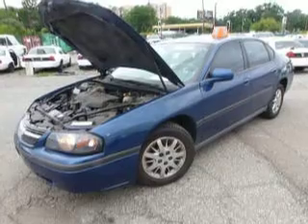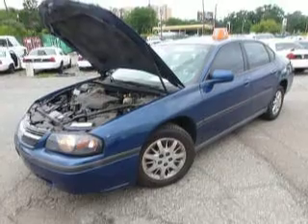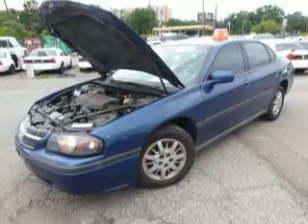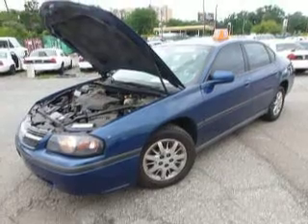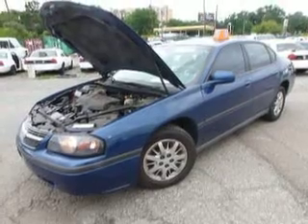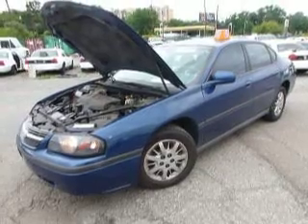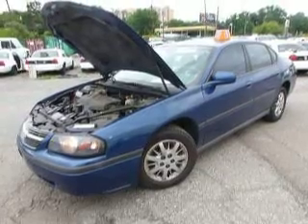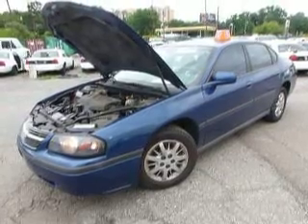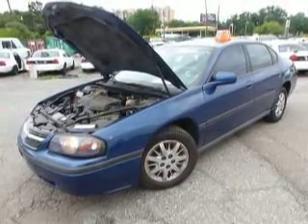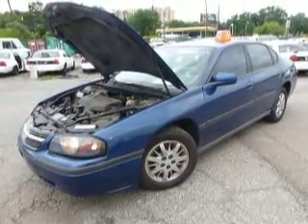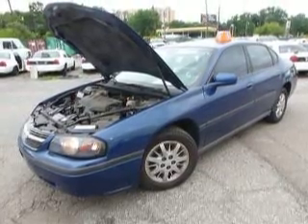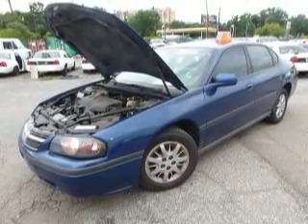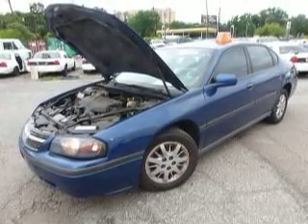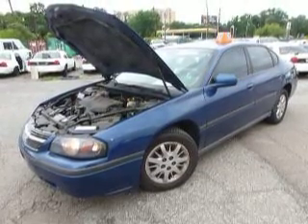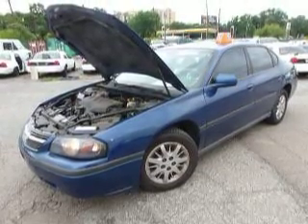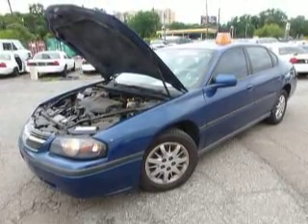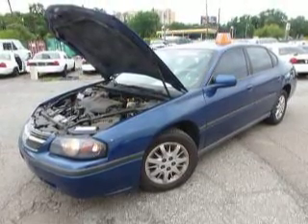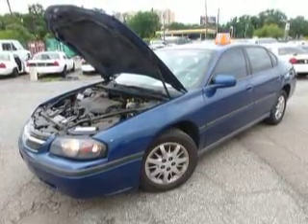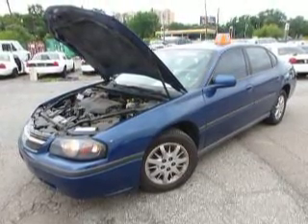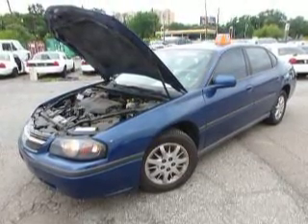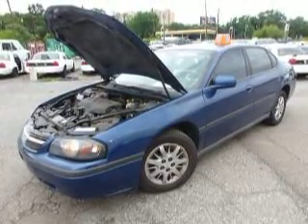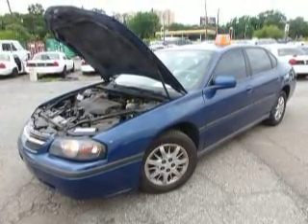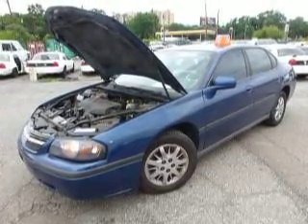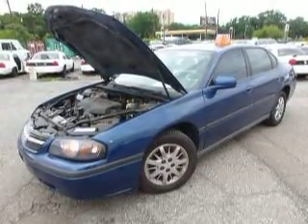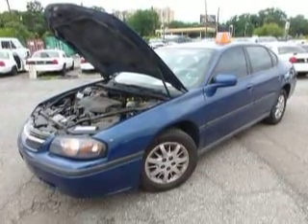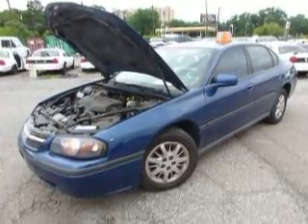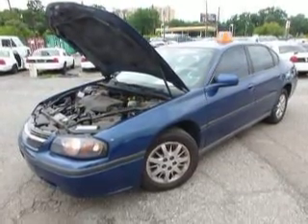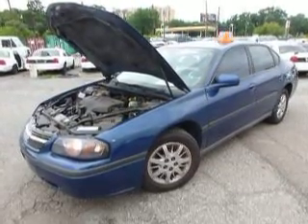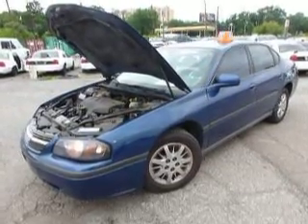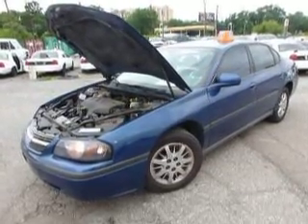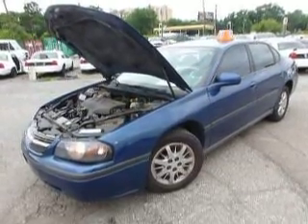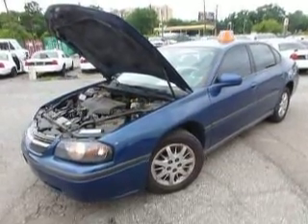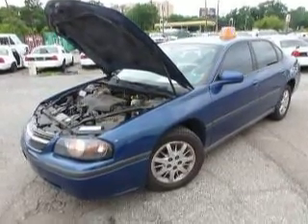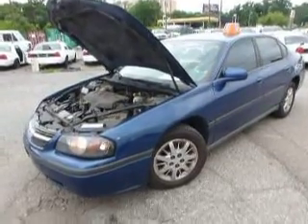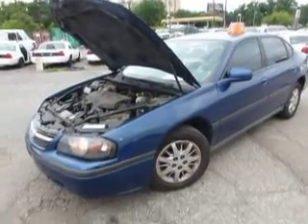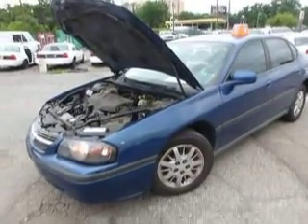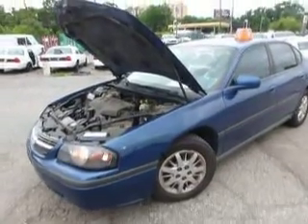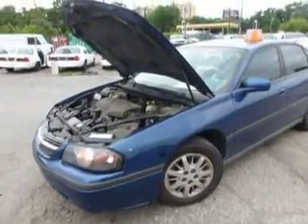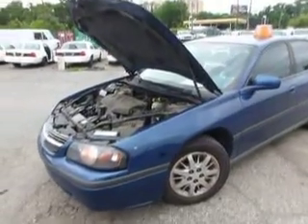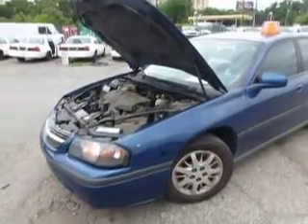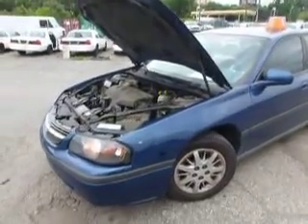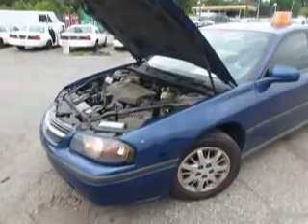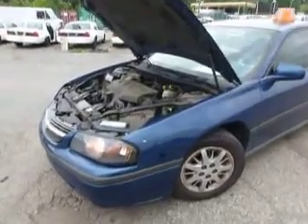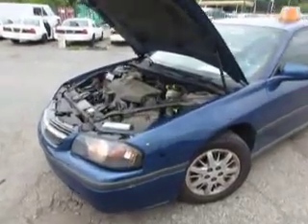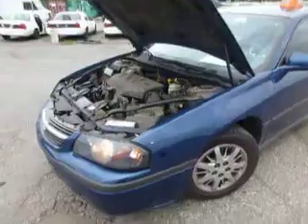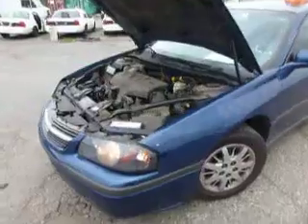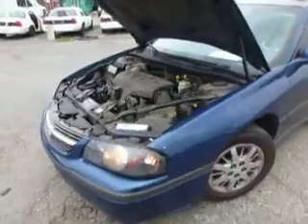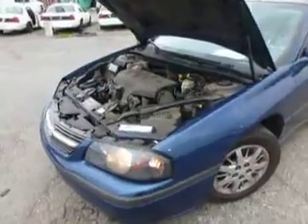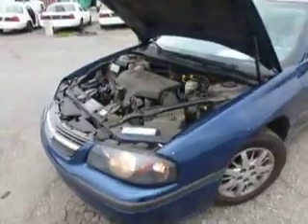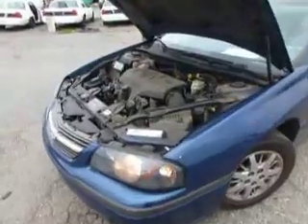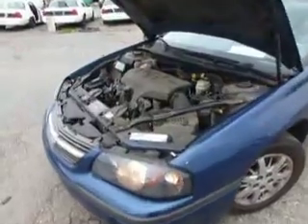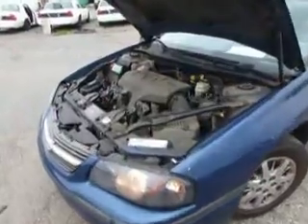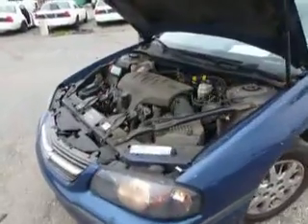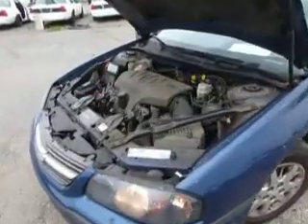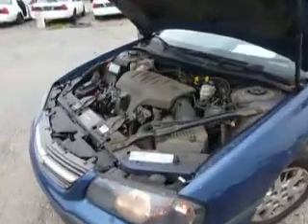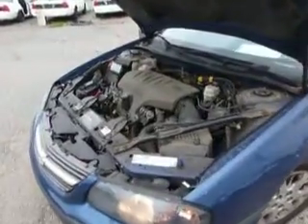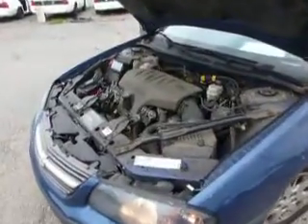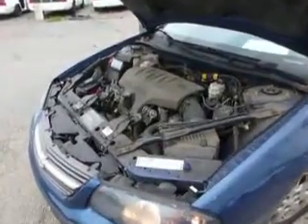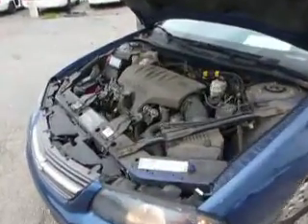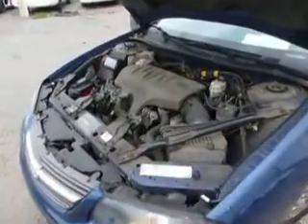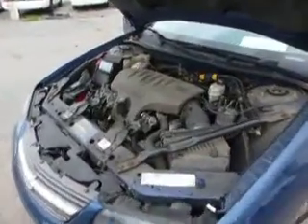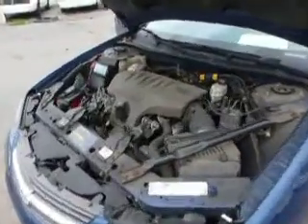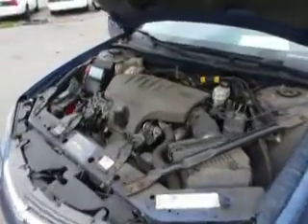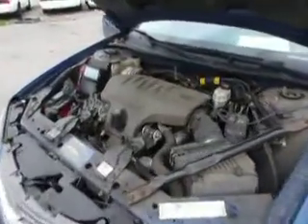Lot 4609 starts, runs, moves in forward and reverse, turns and stops. AC blows cold. Power windows and locks work.